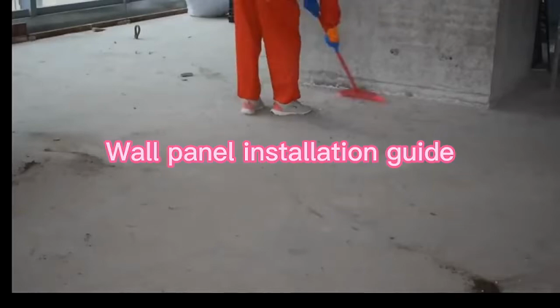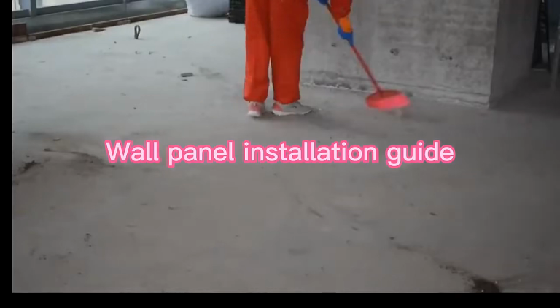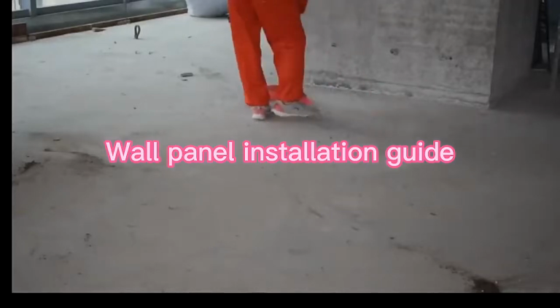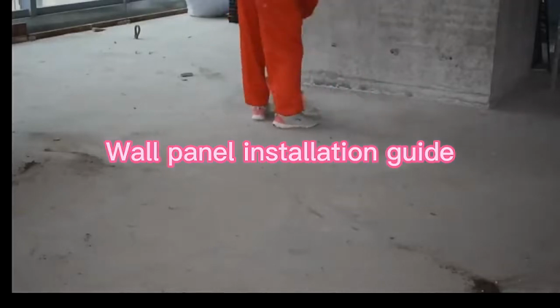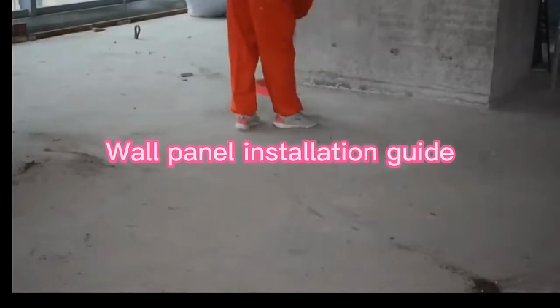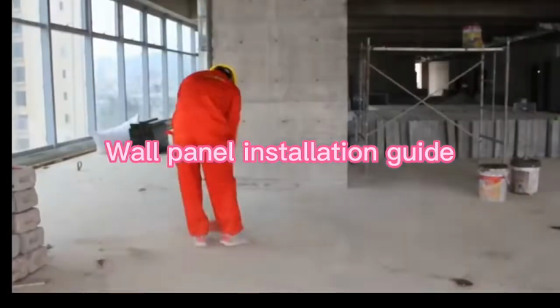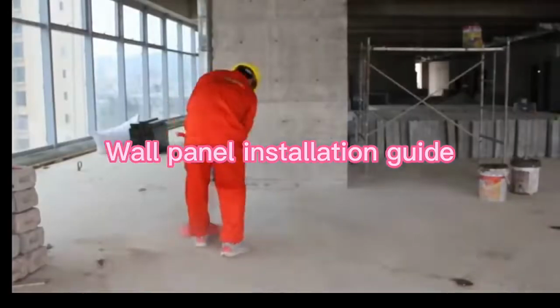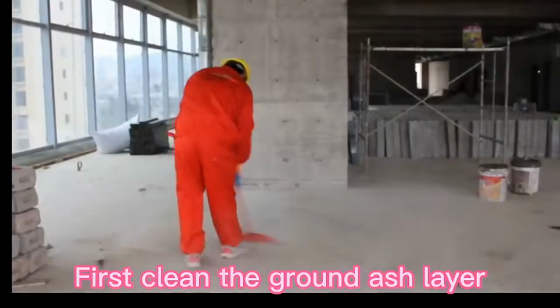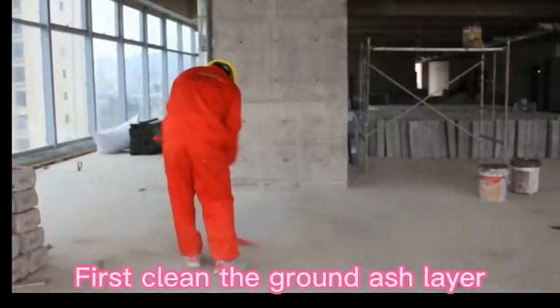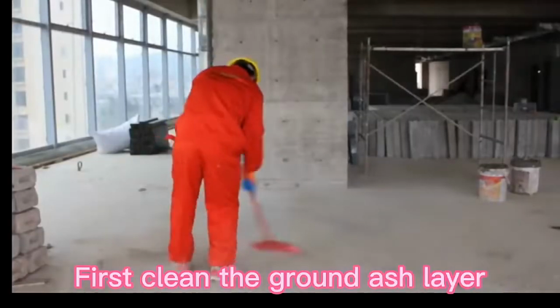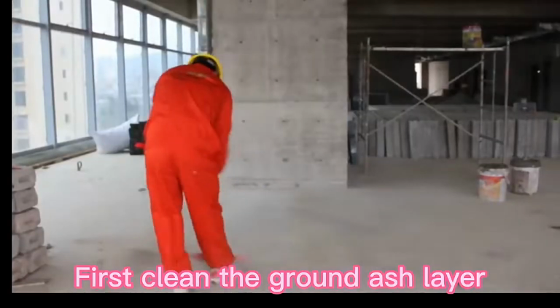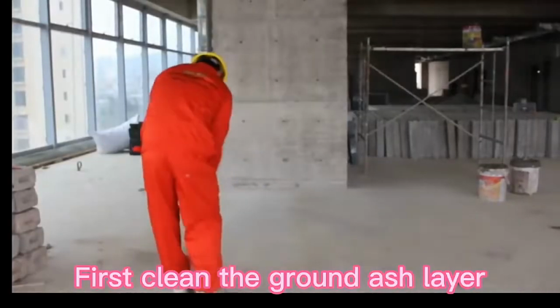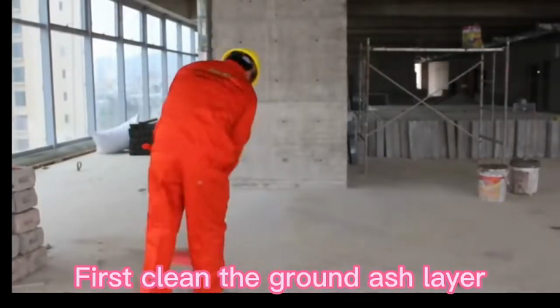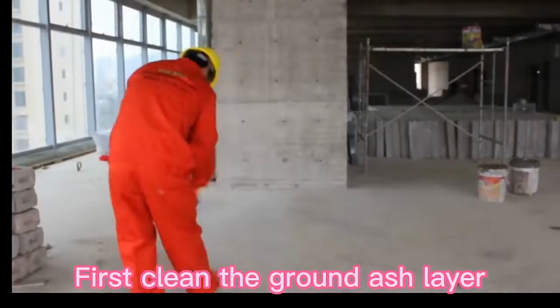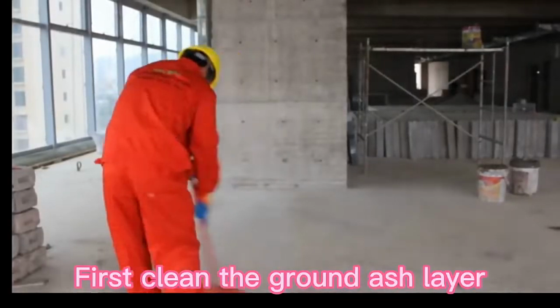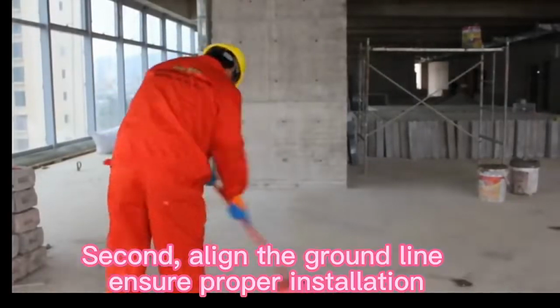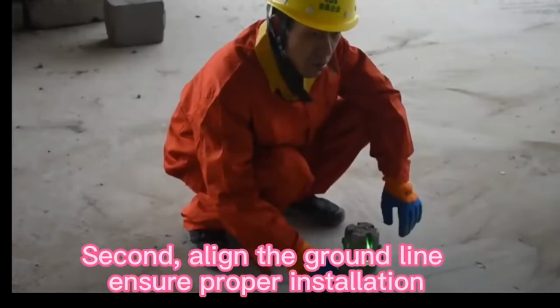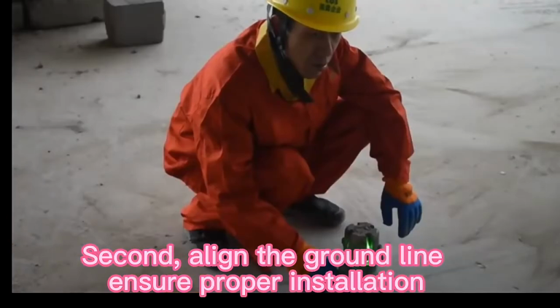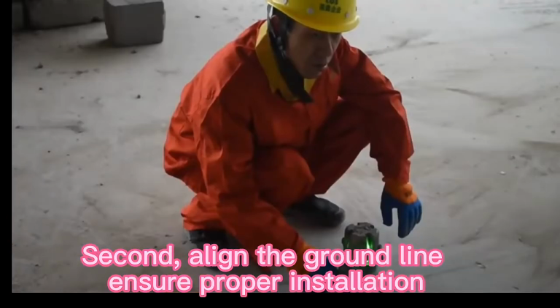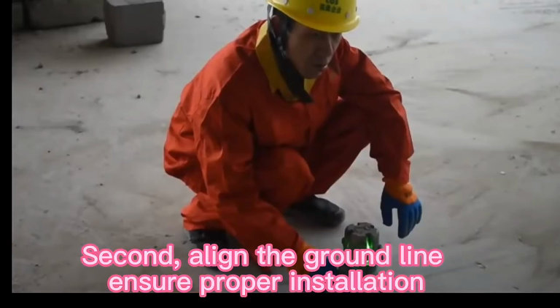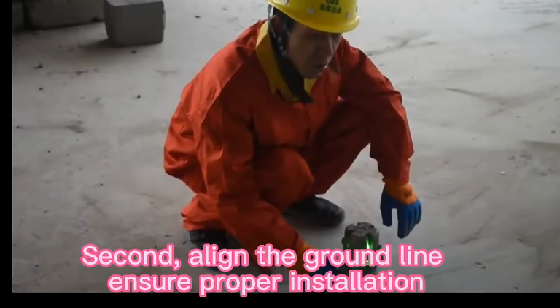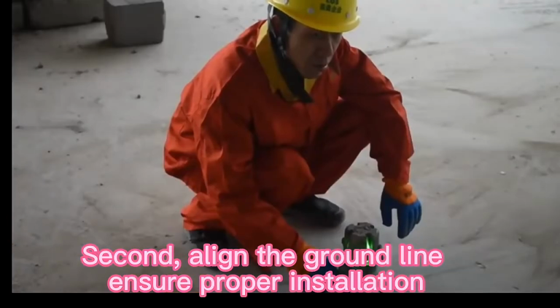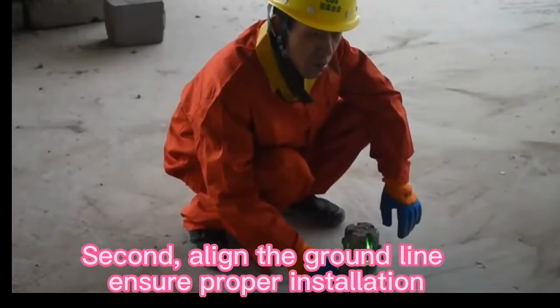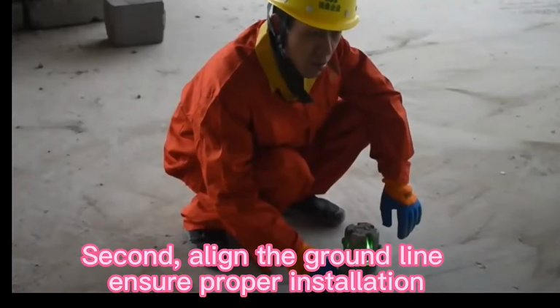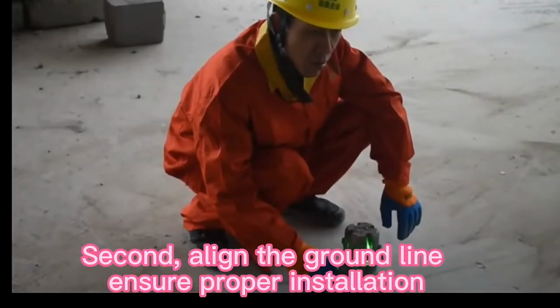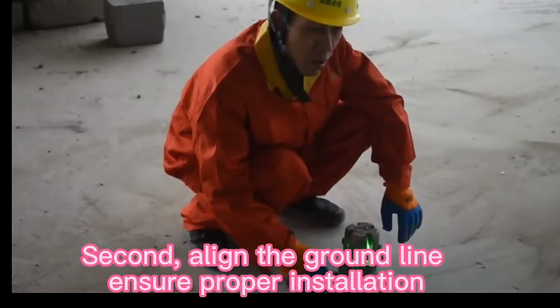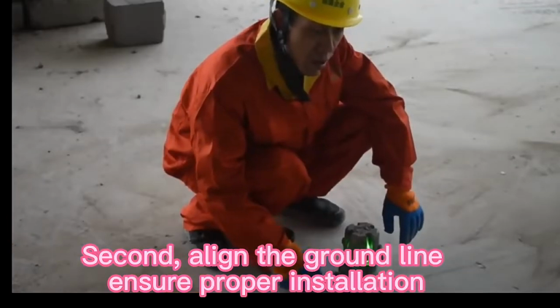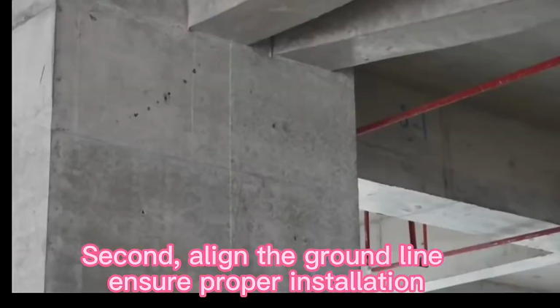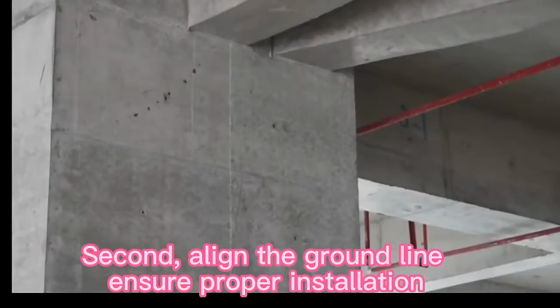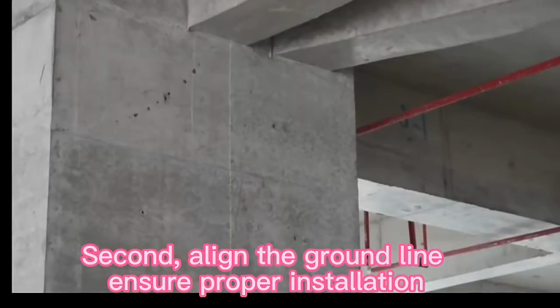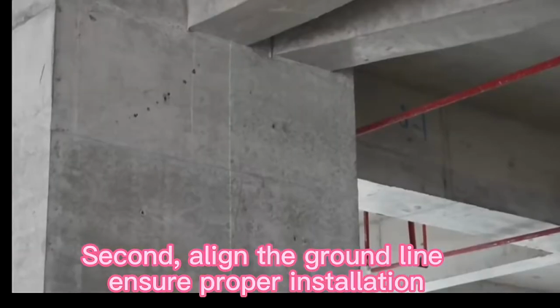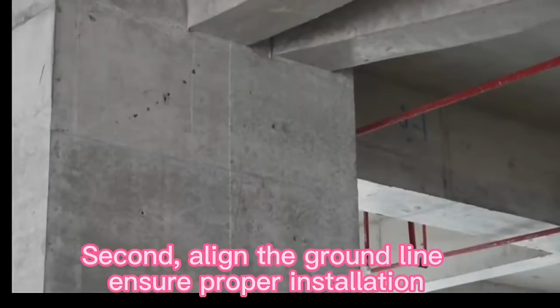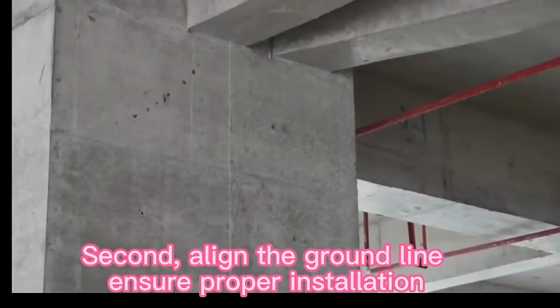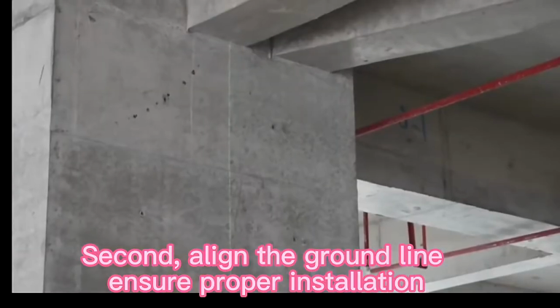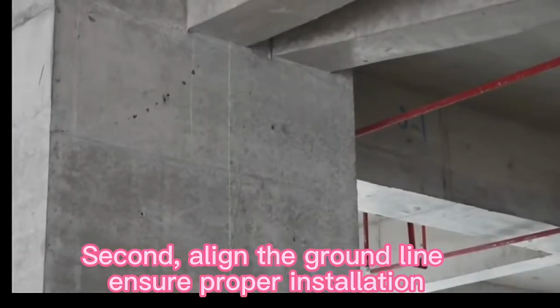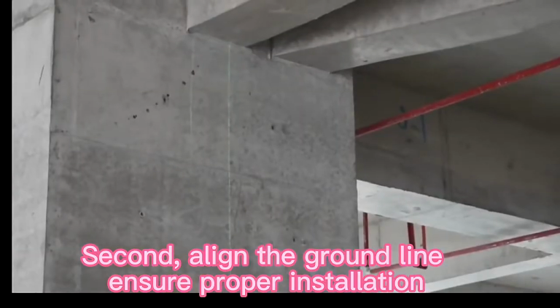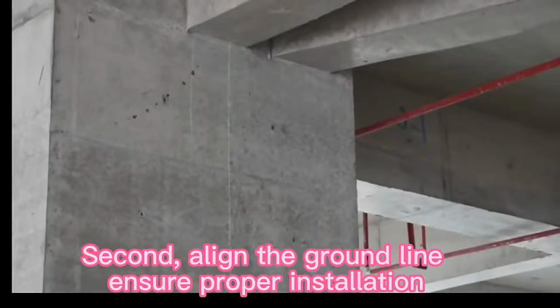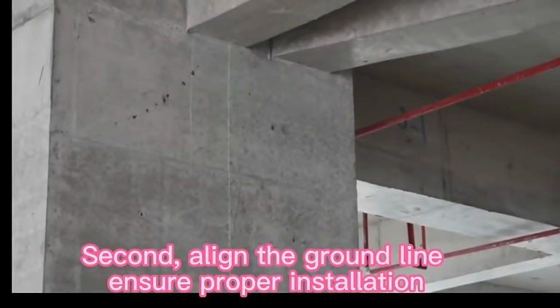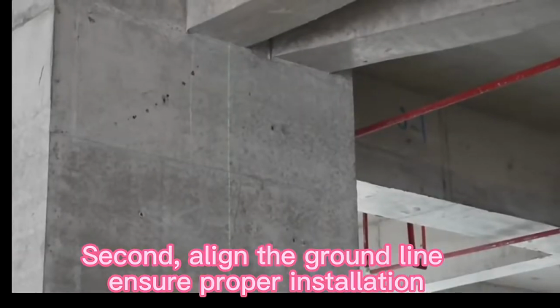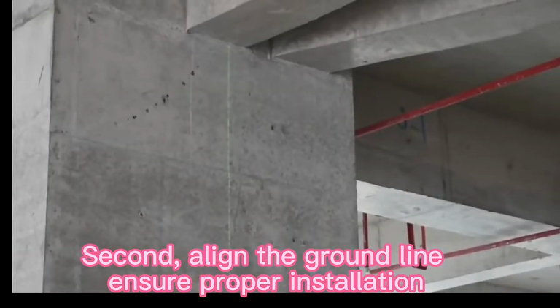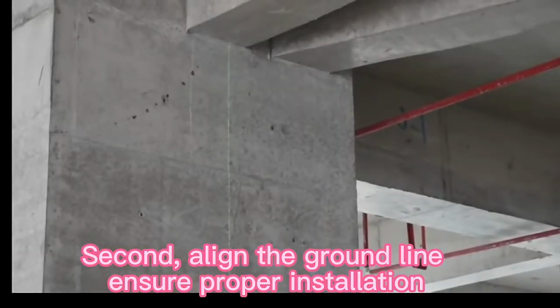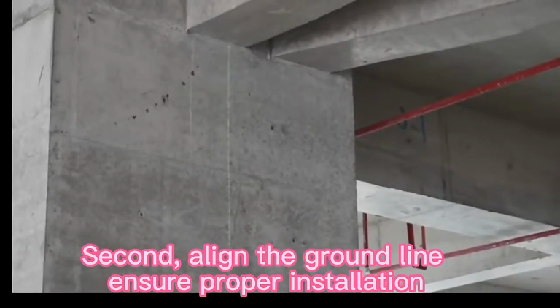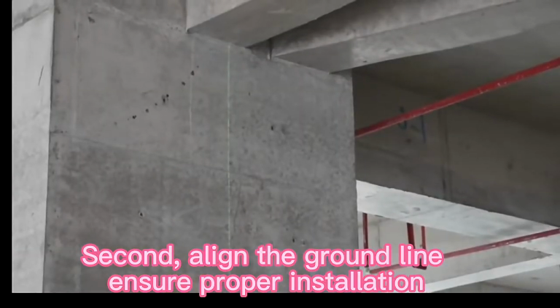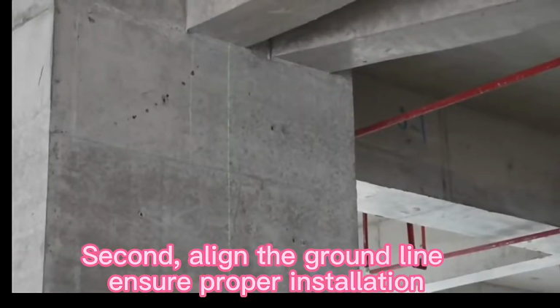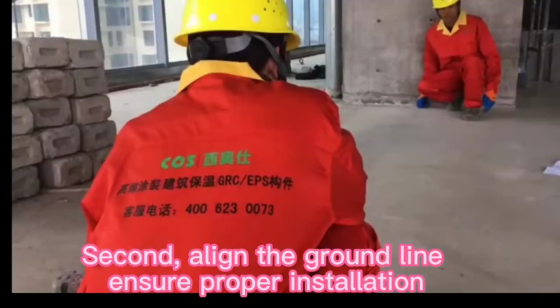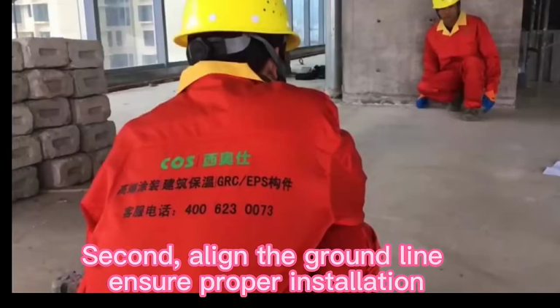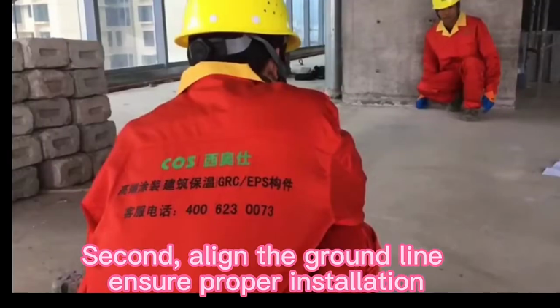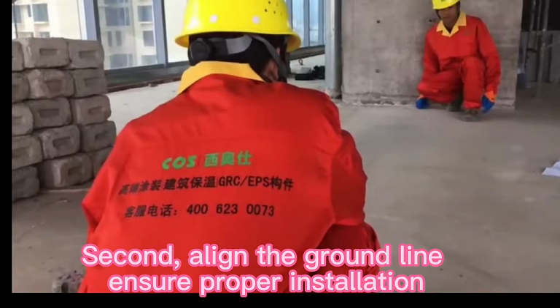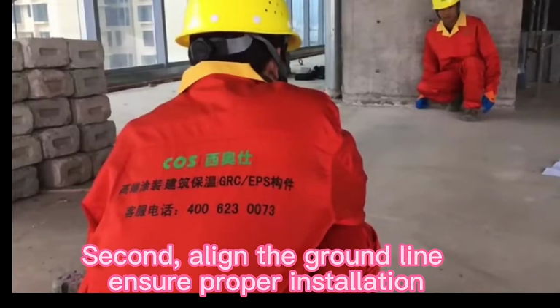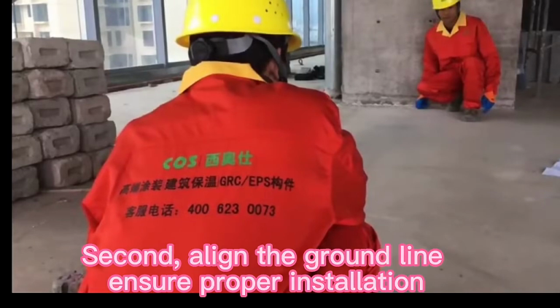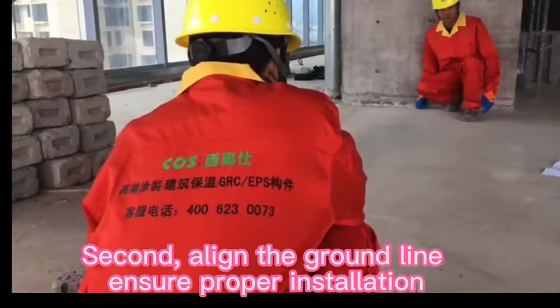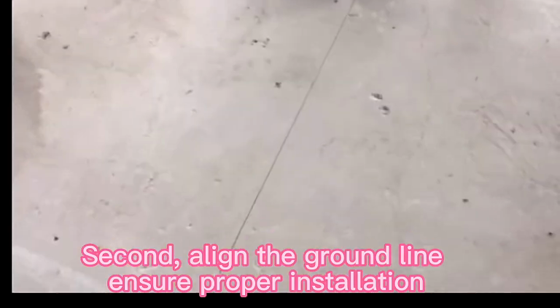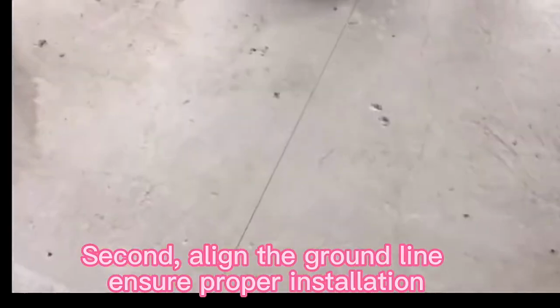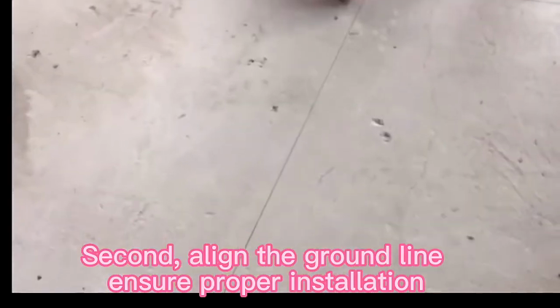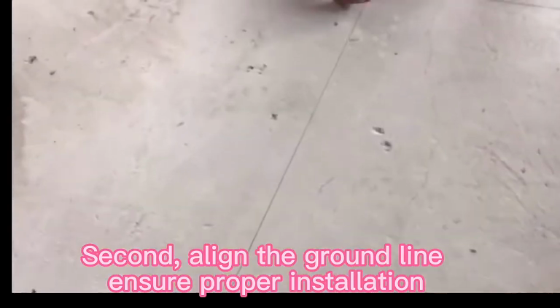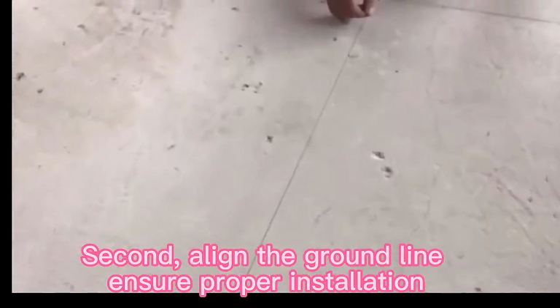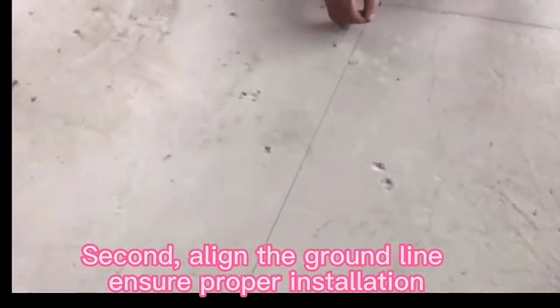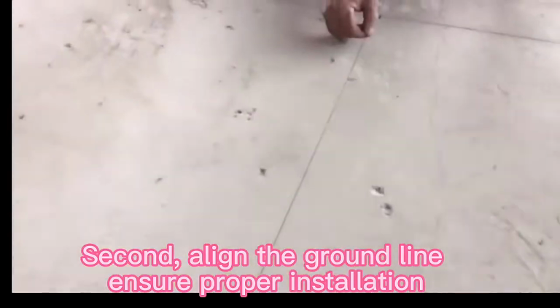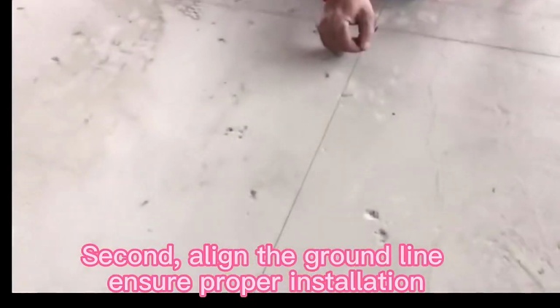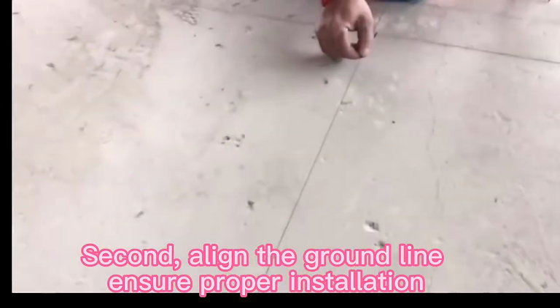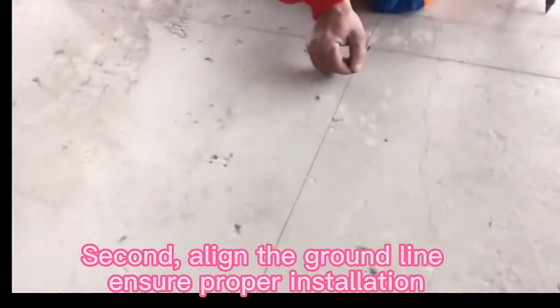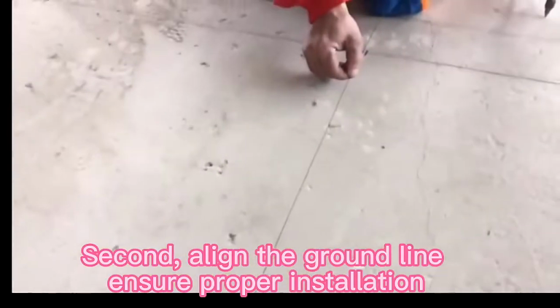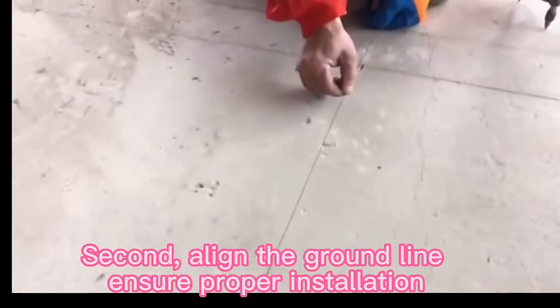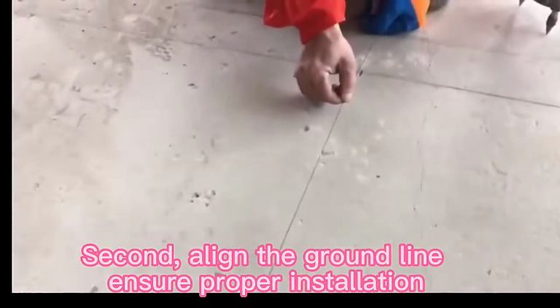First, clean the ground ash layer. Second, align the ground line. Ensure proper installation.